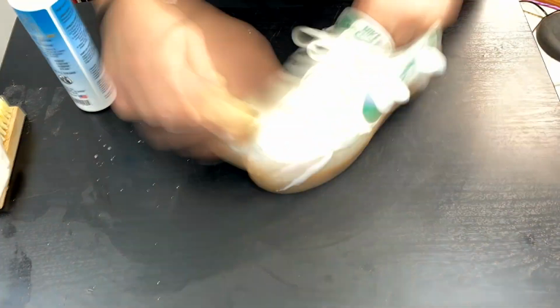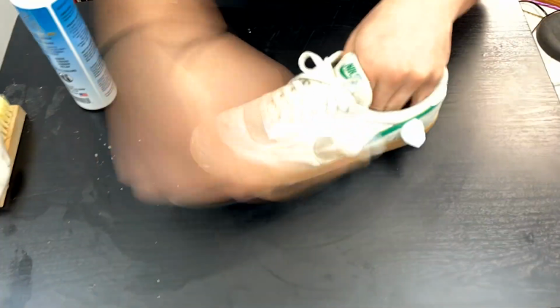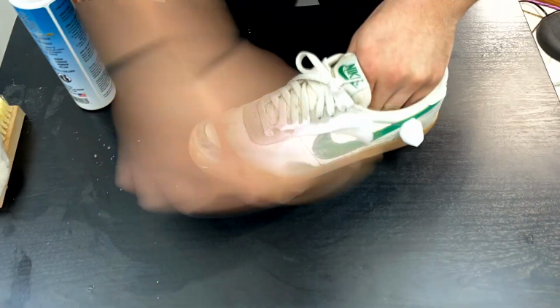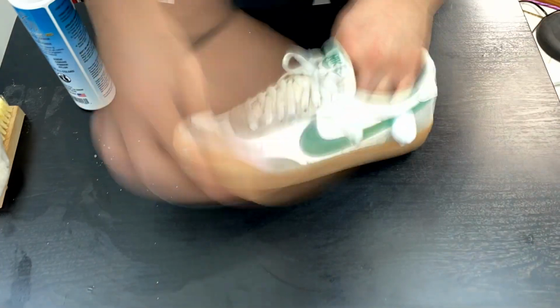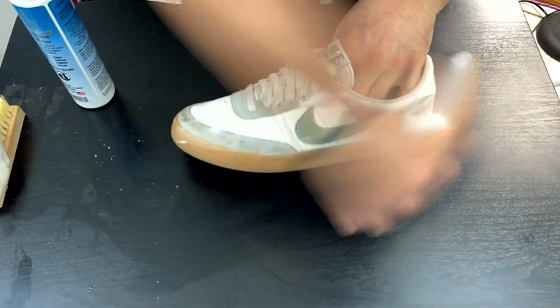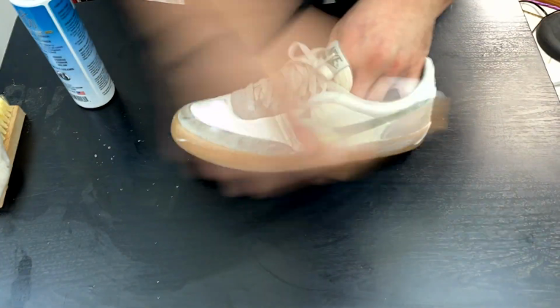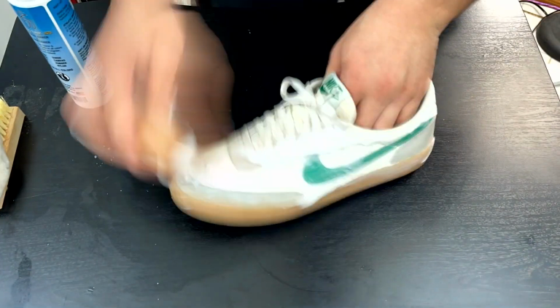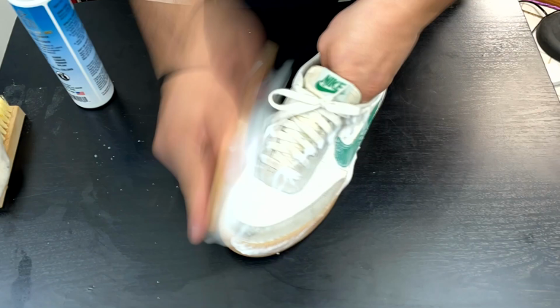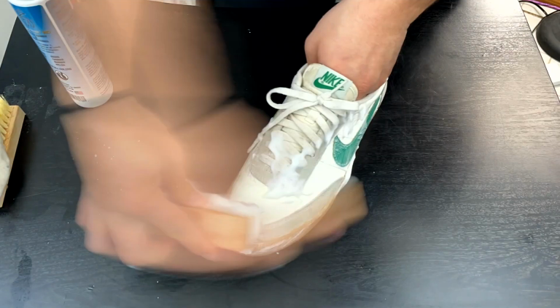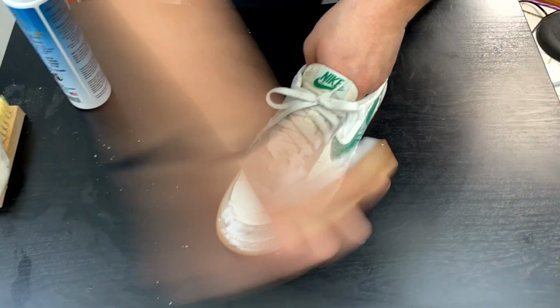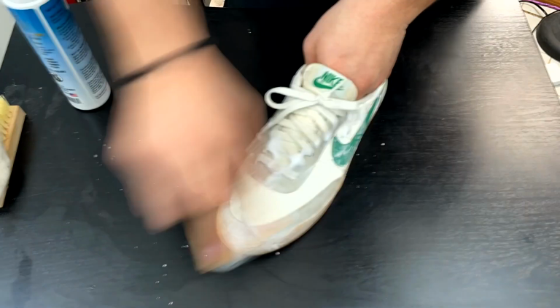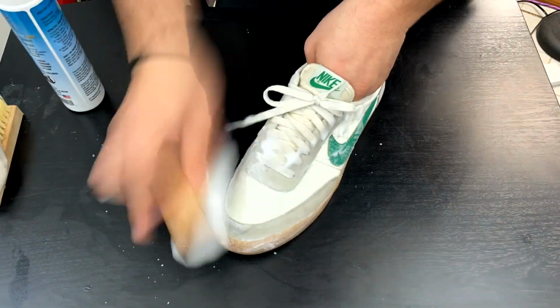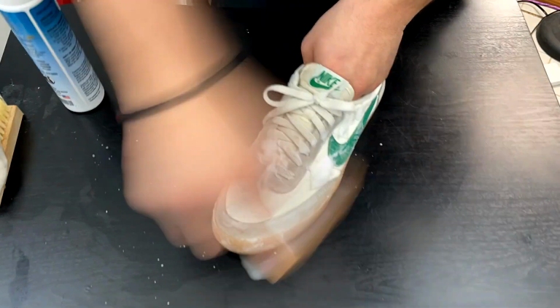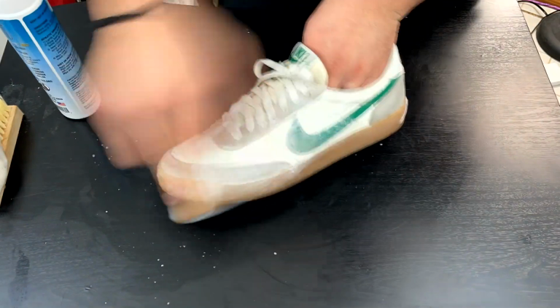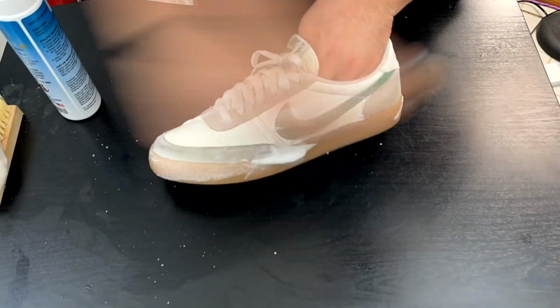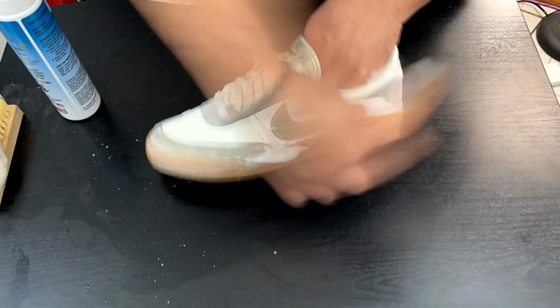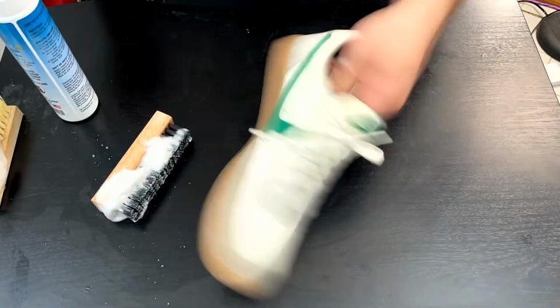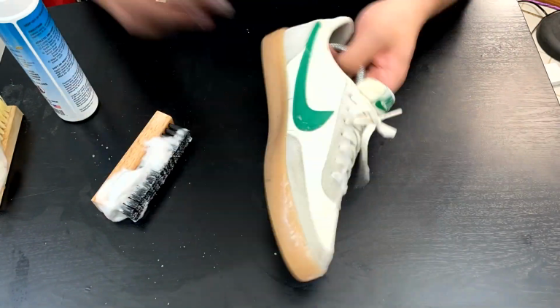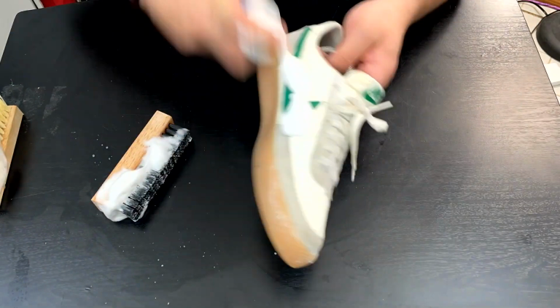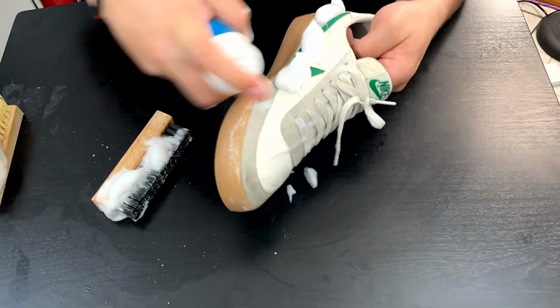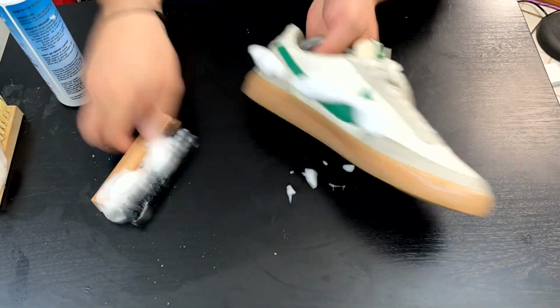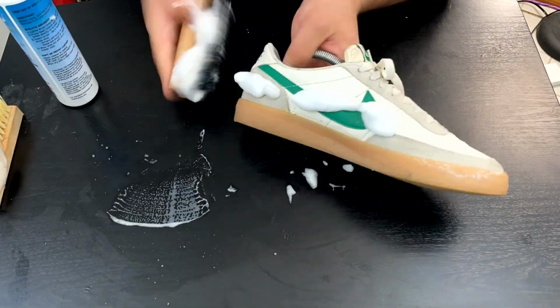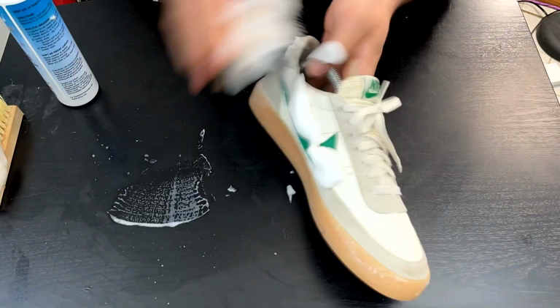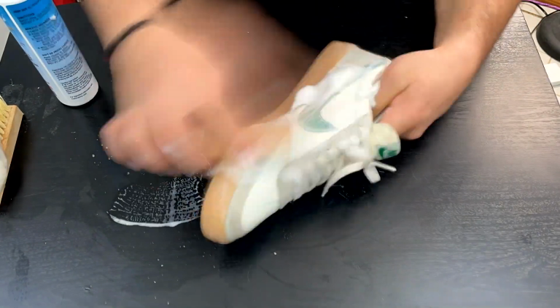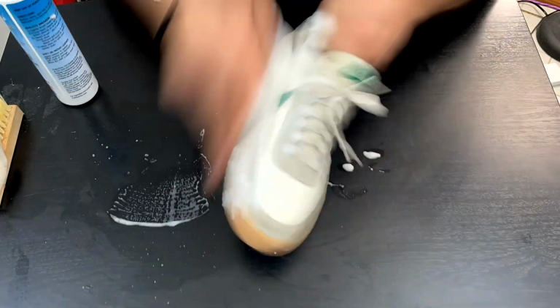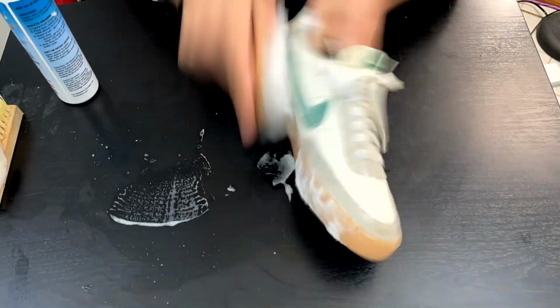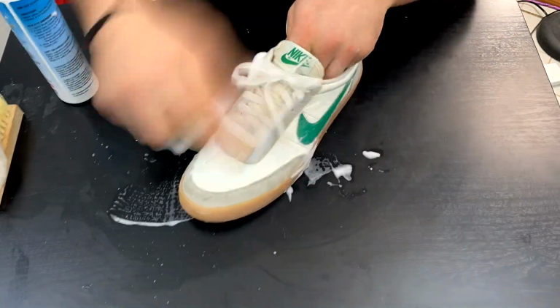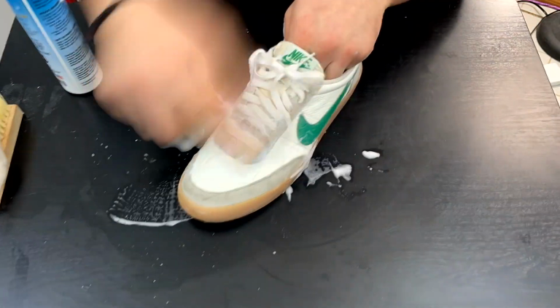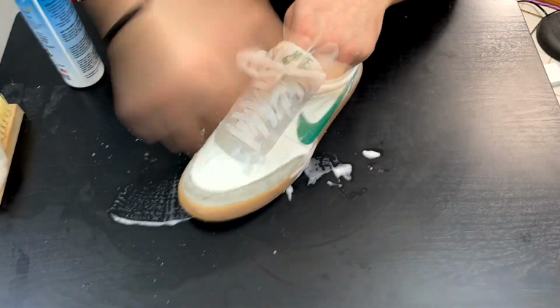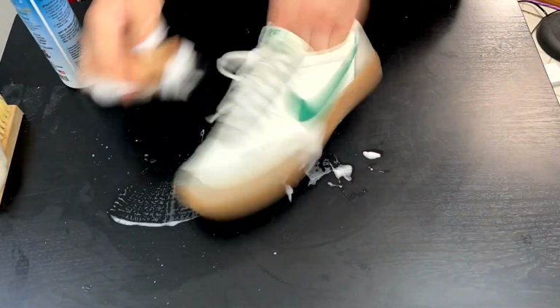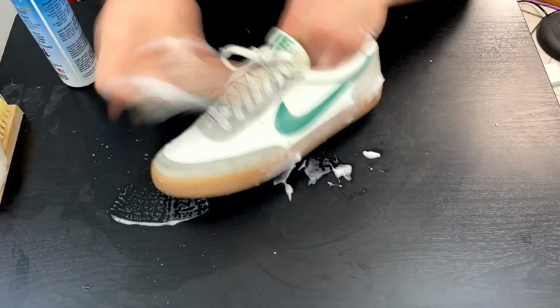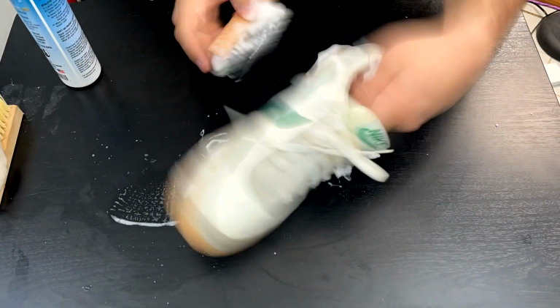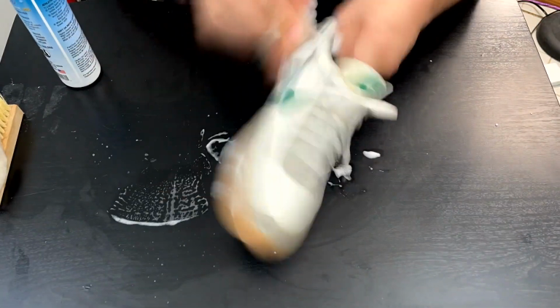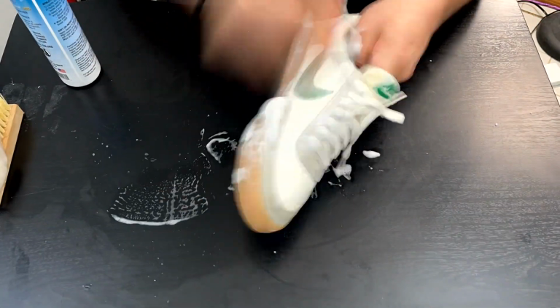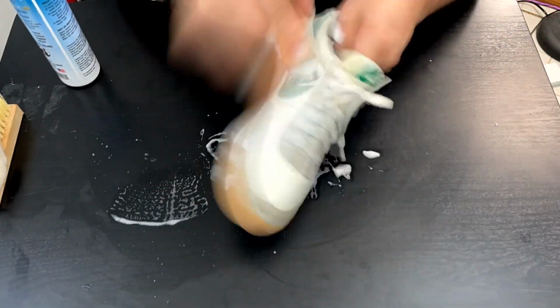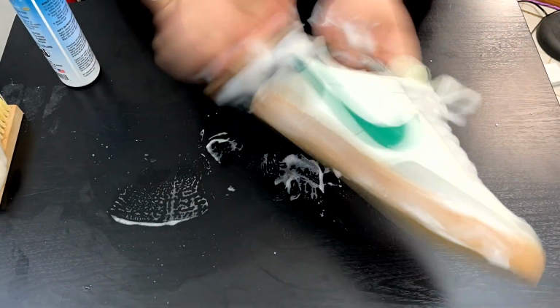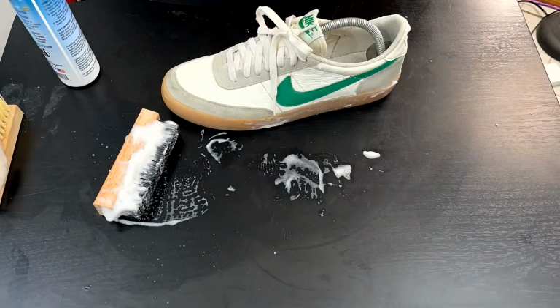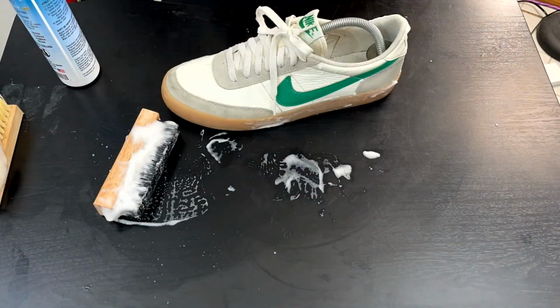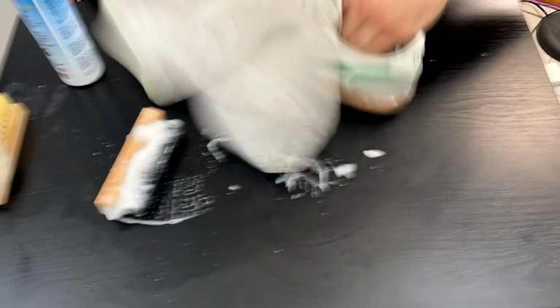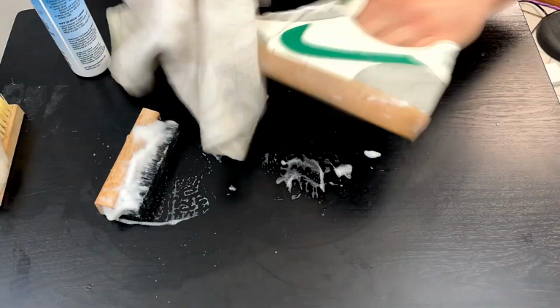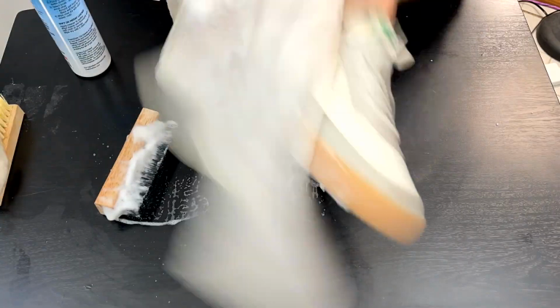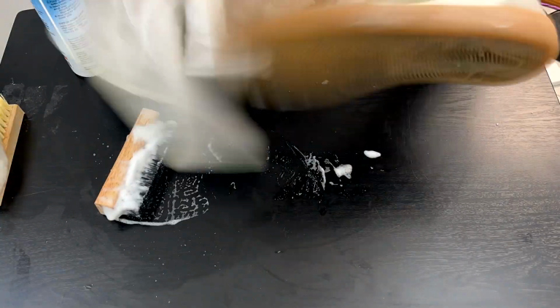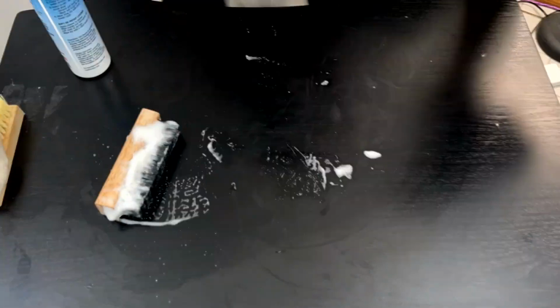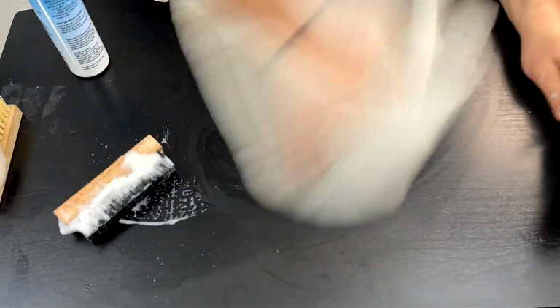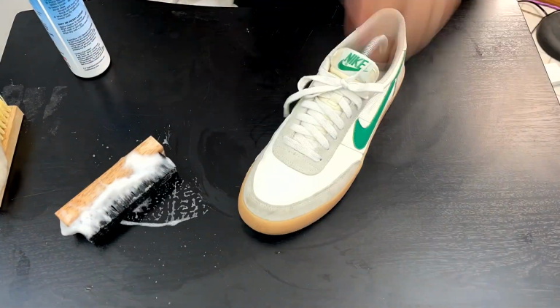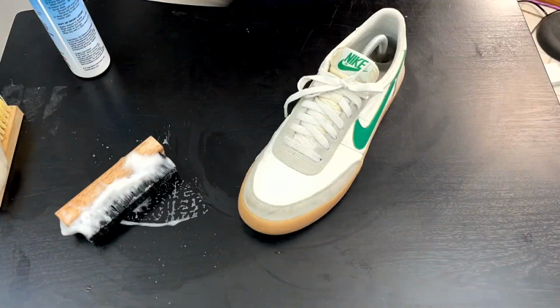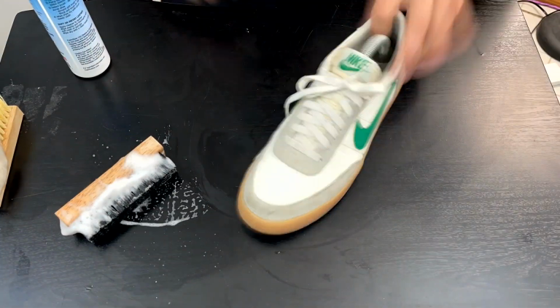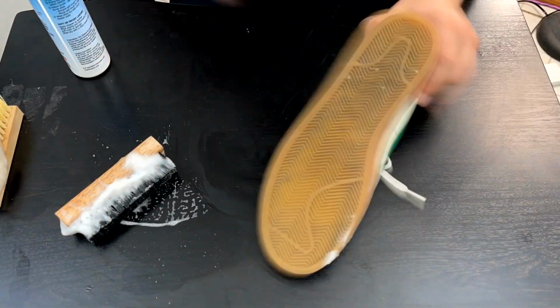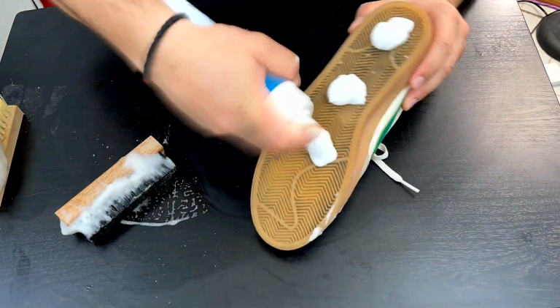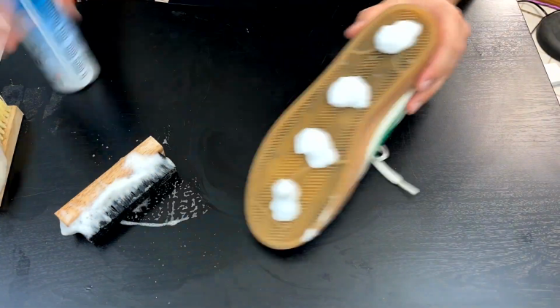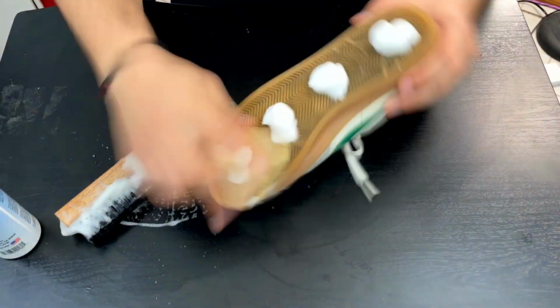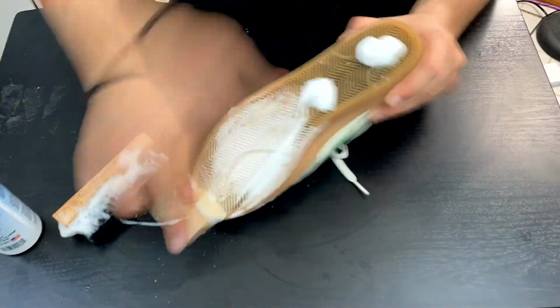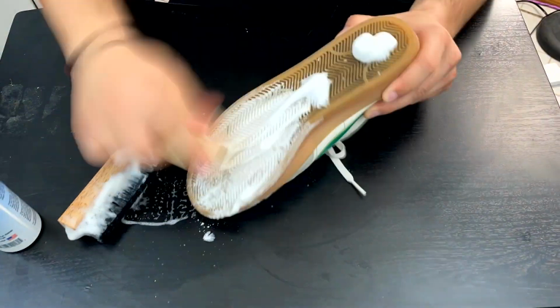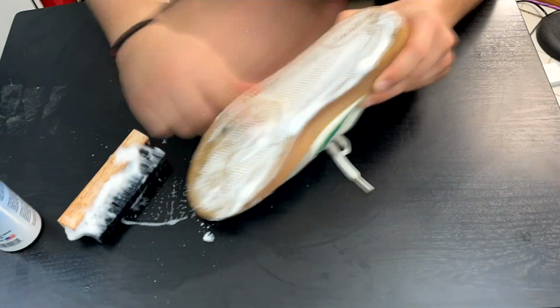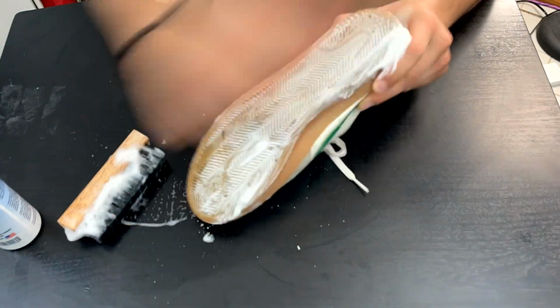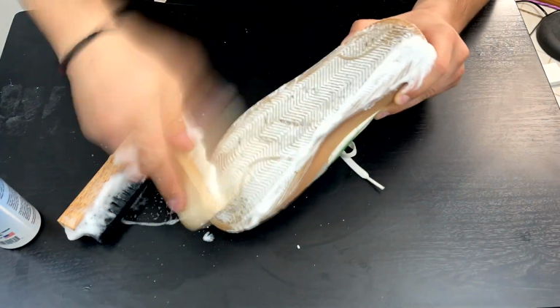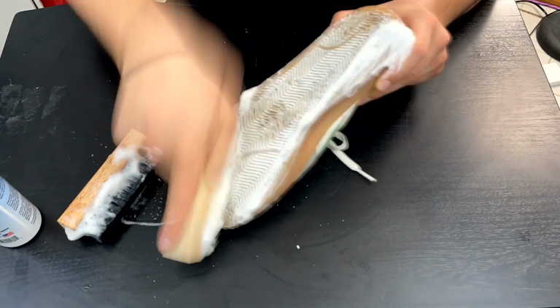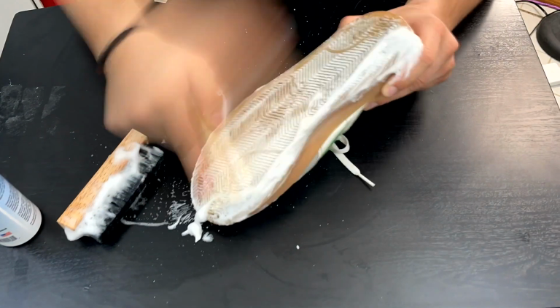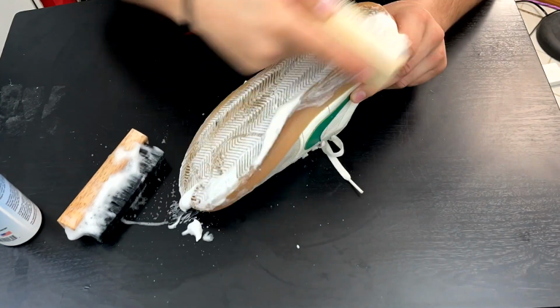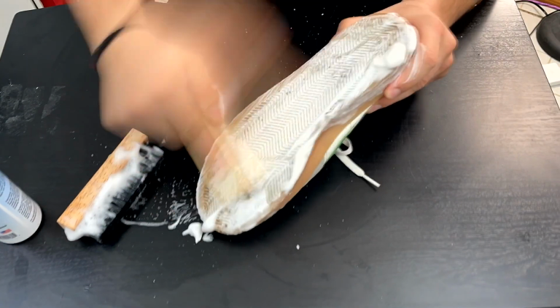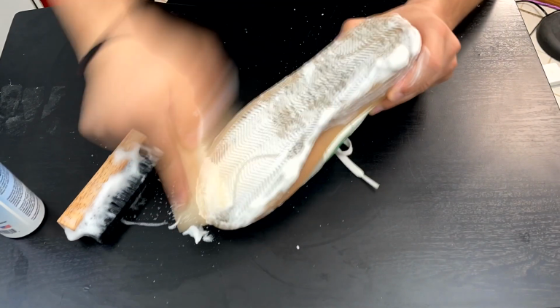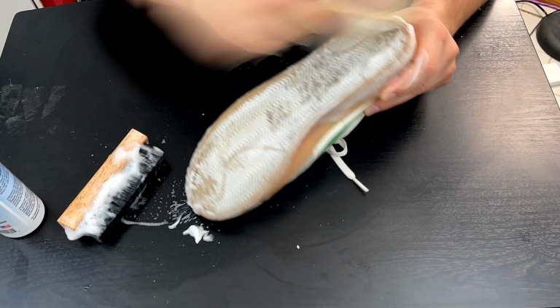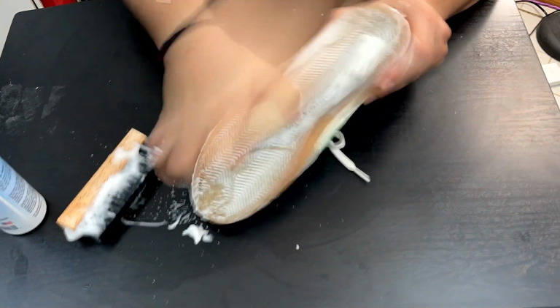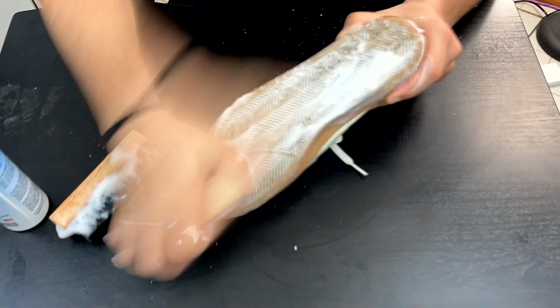And finally the J.Crew Kill Shots. These have a leather and suede upper with gum bottoms. Definitely a beater shoe, so these are in desperate need of a proper cleaning.